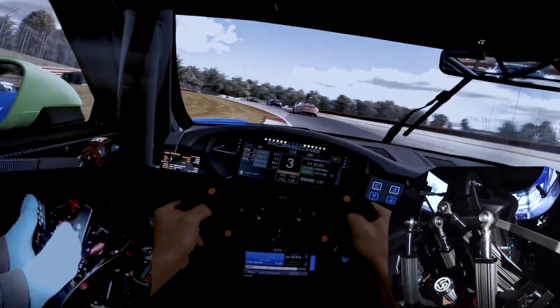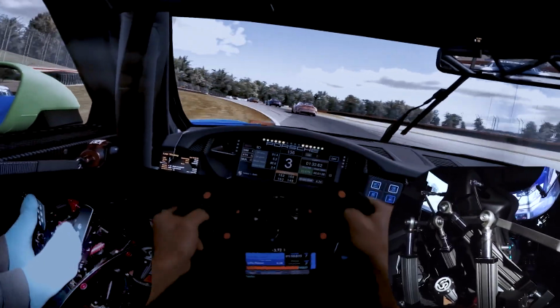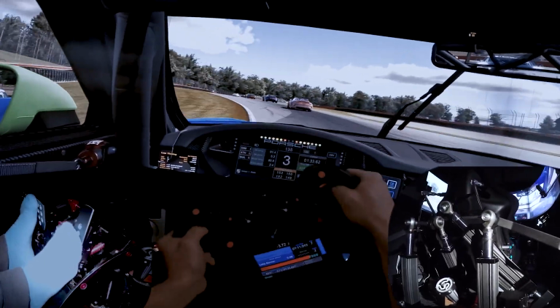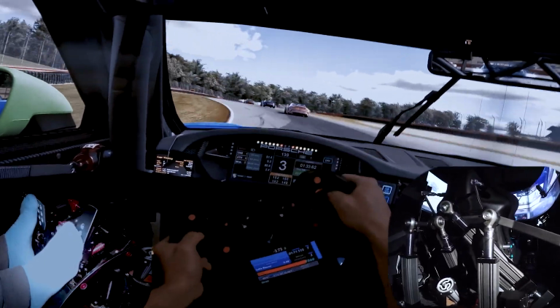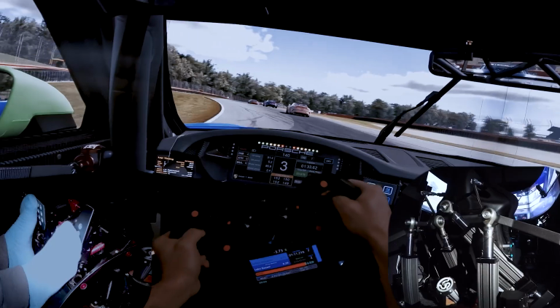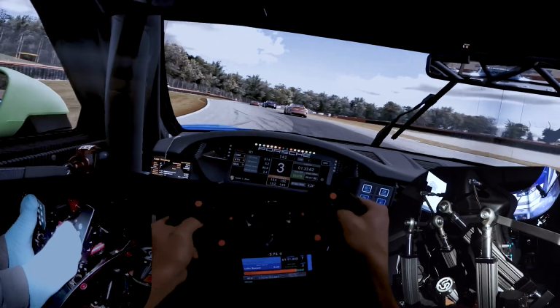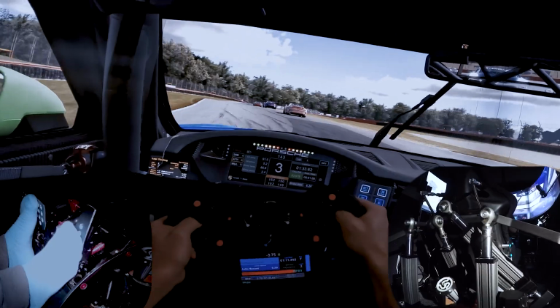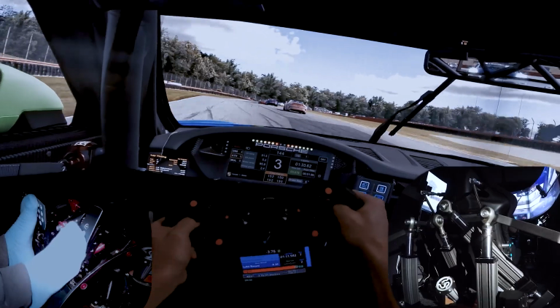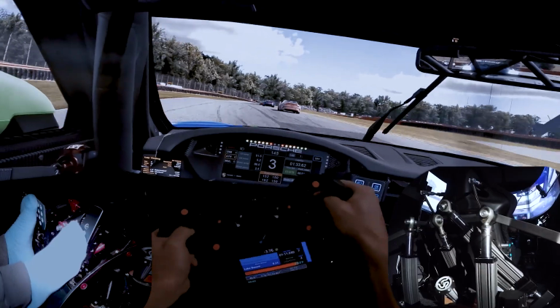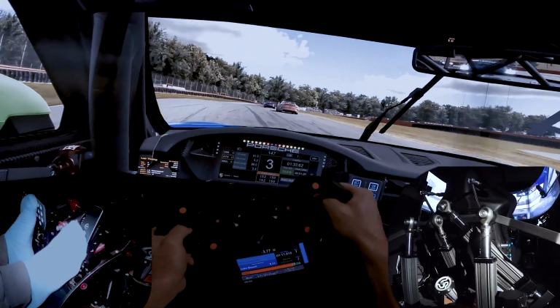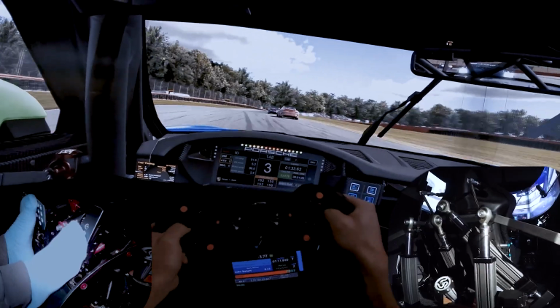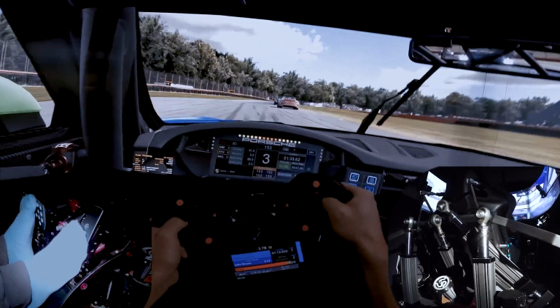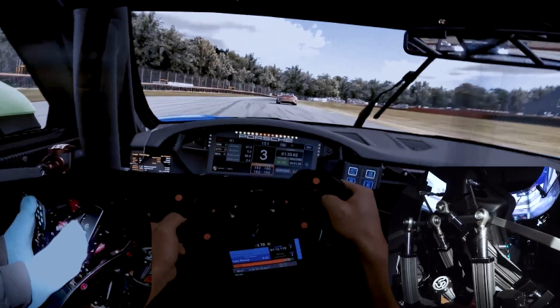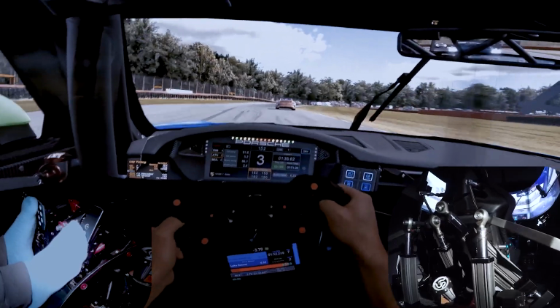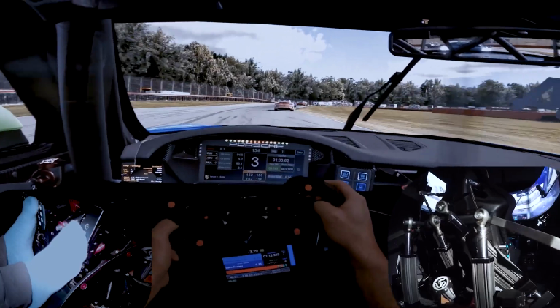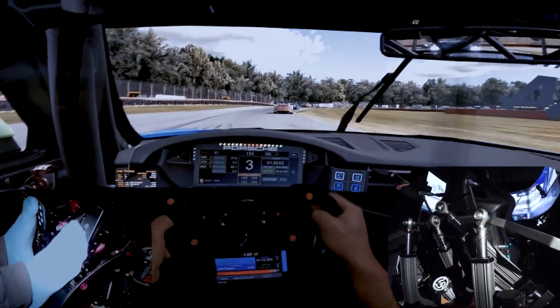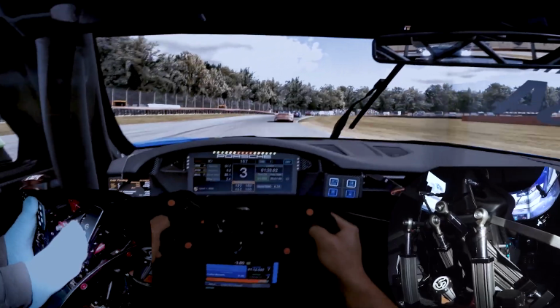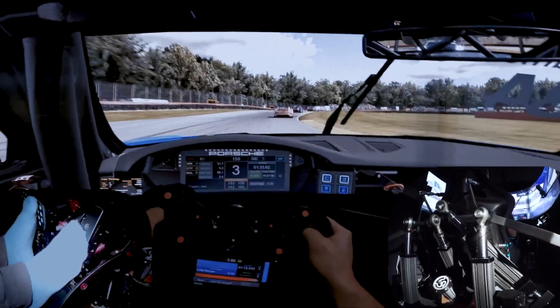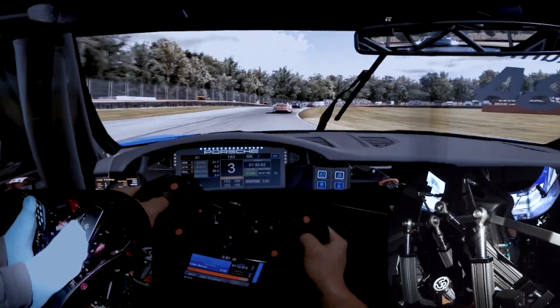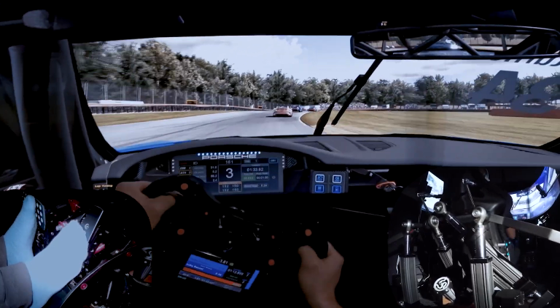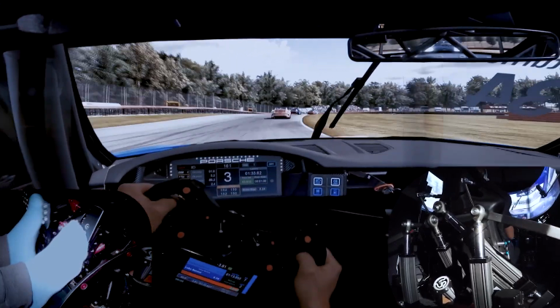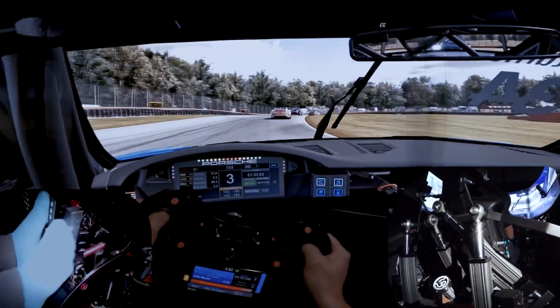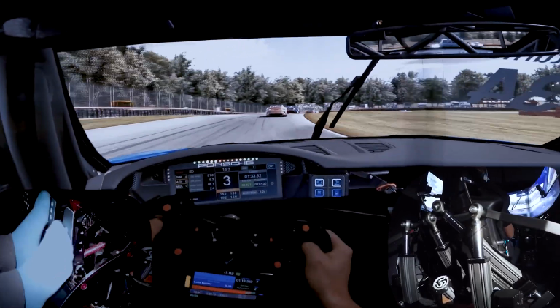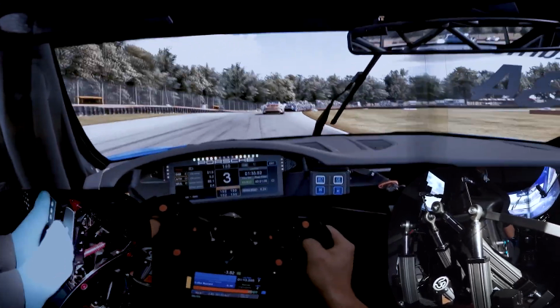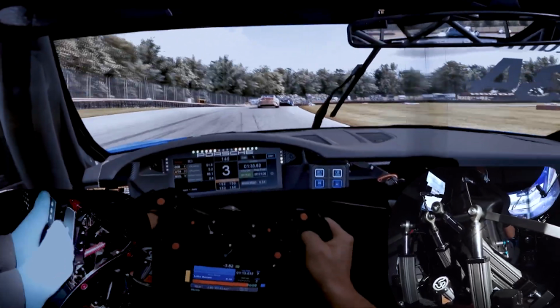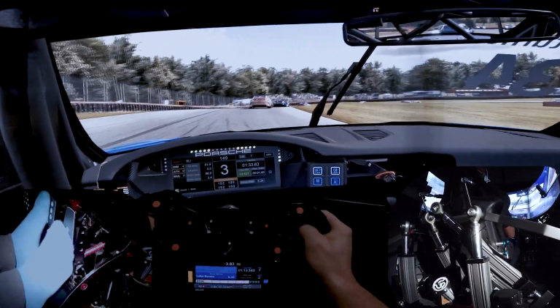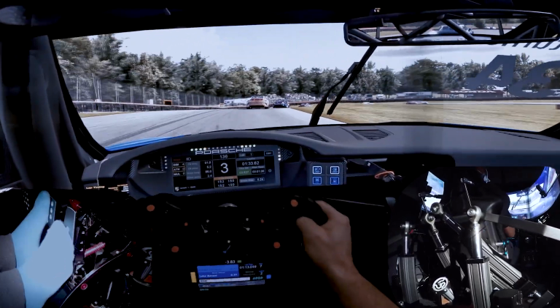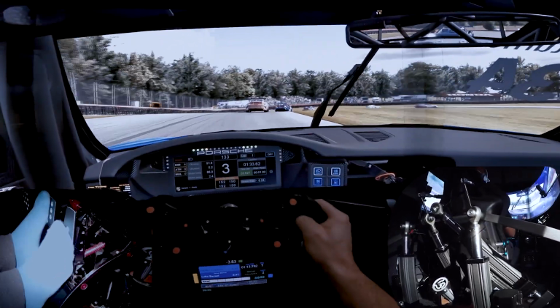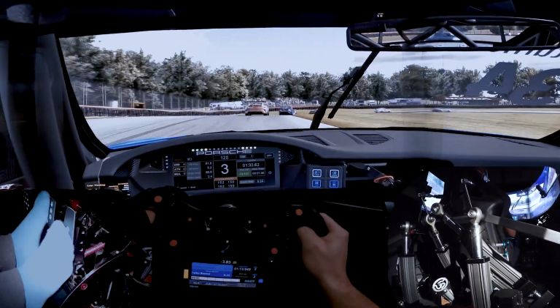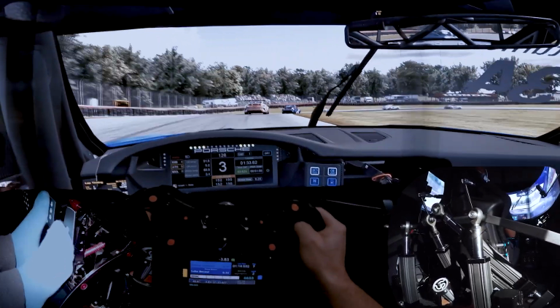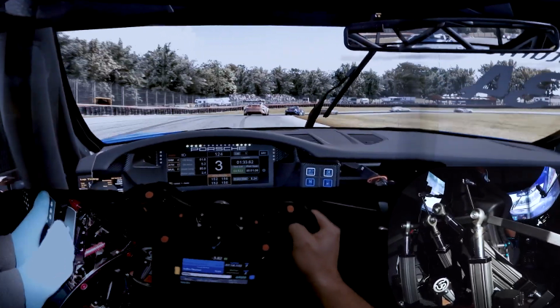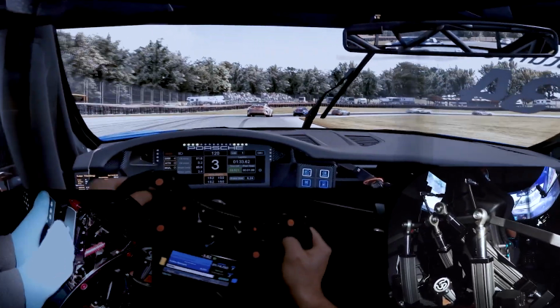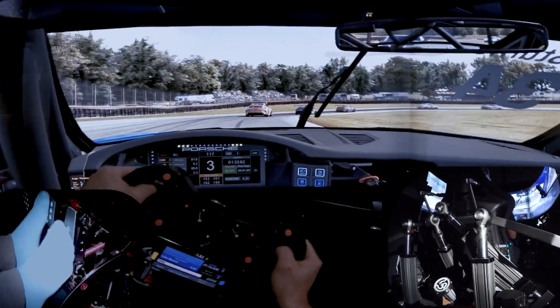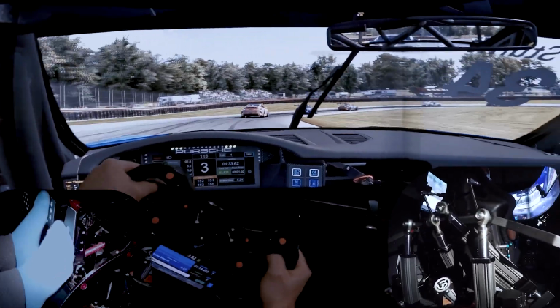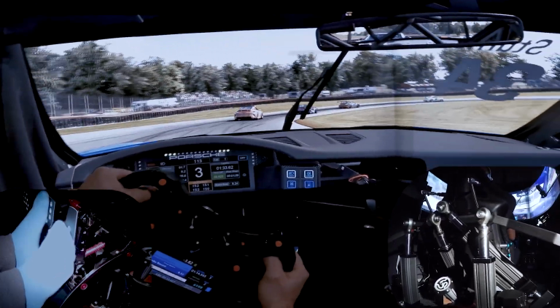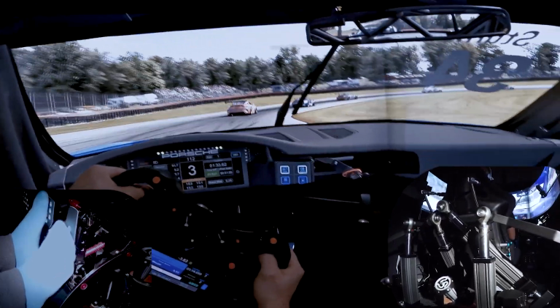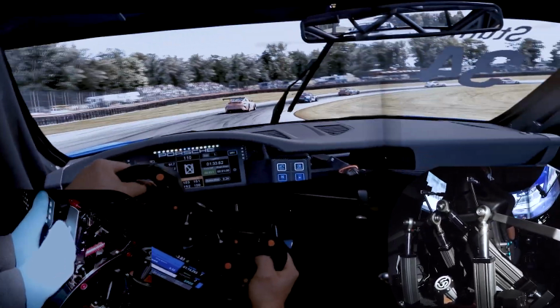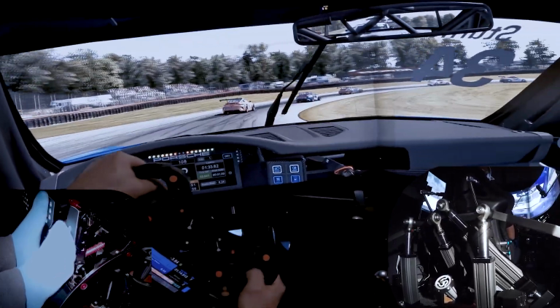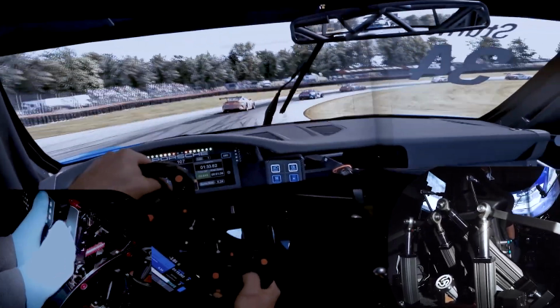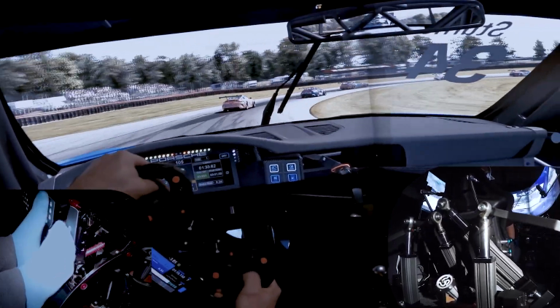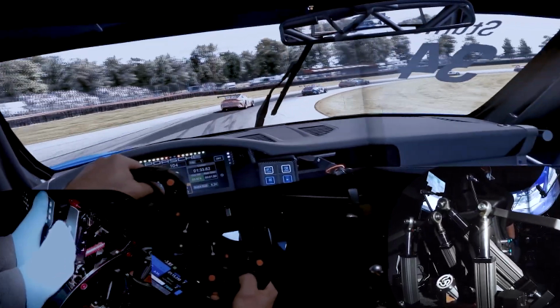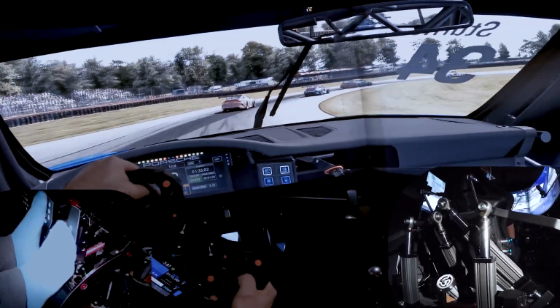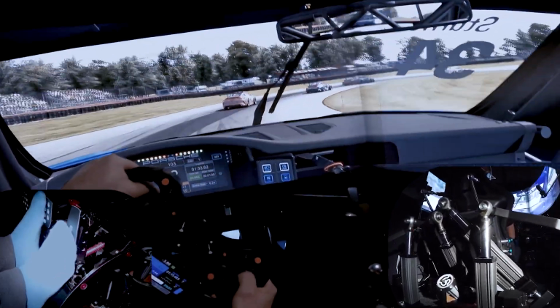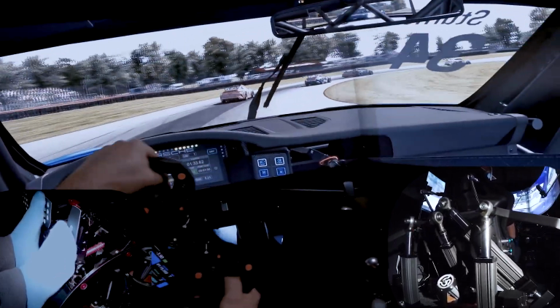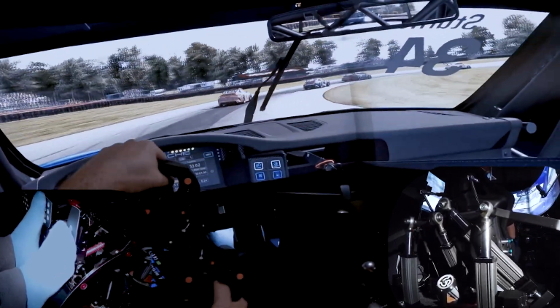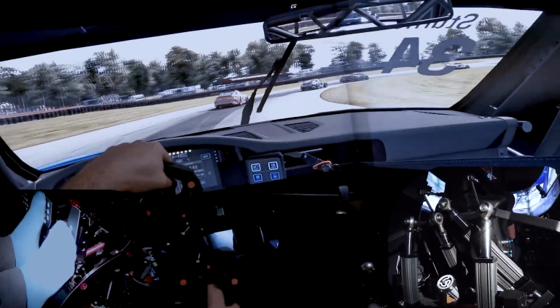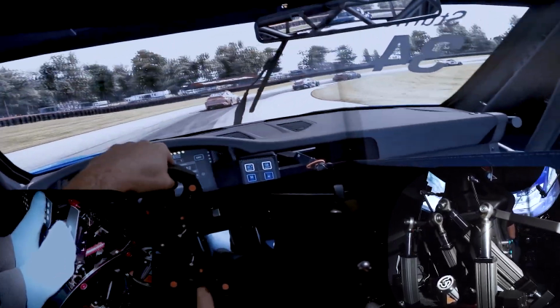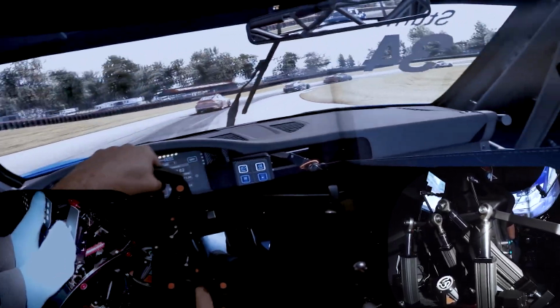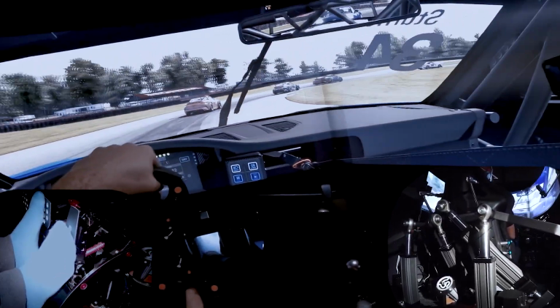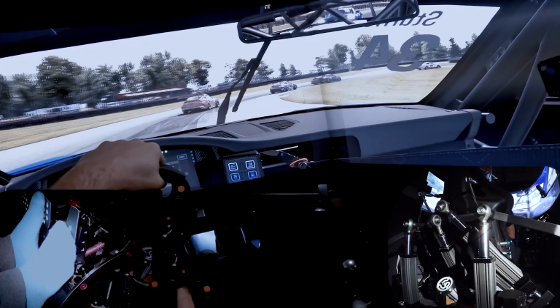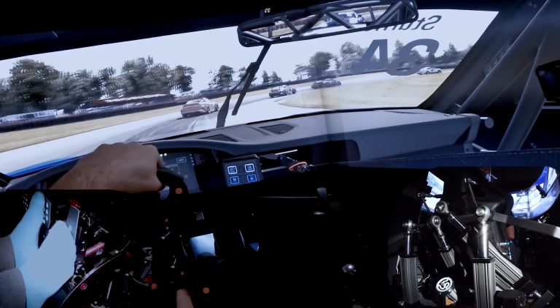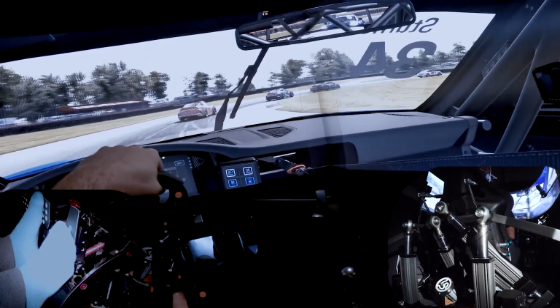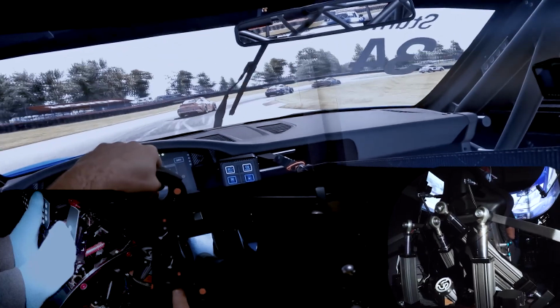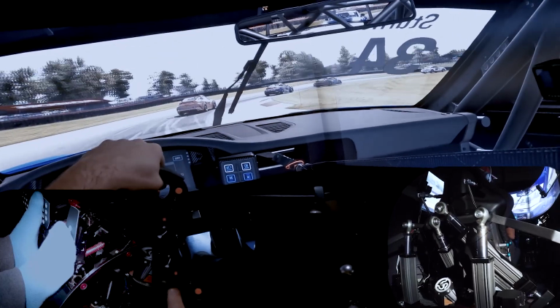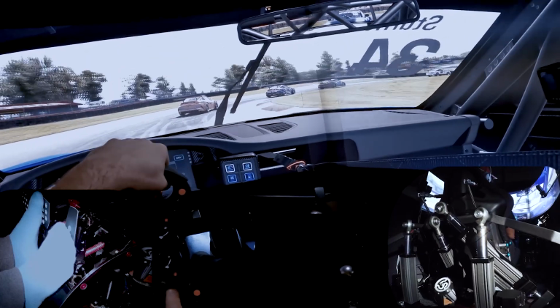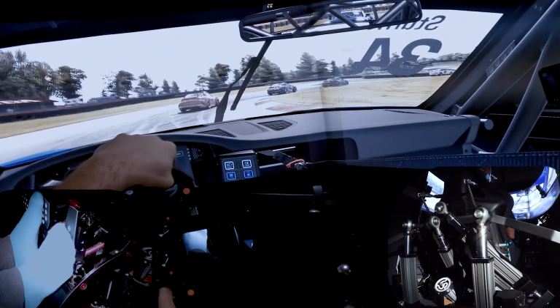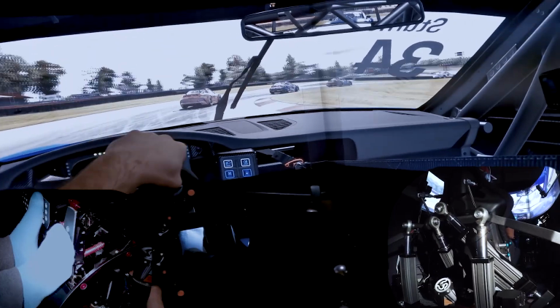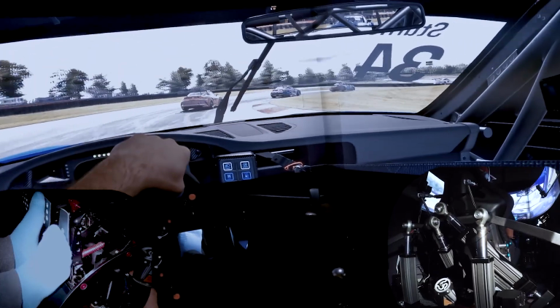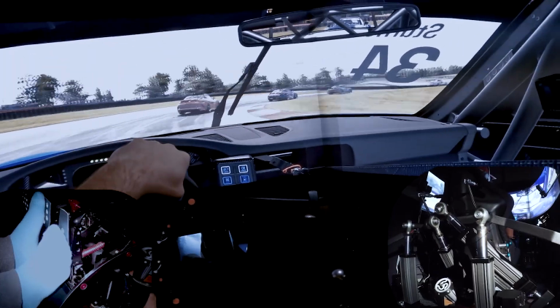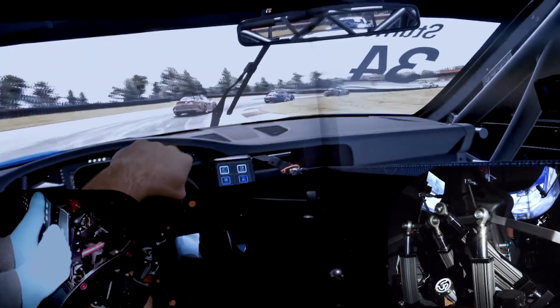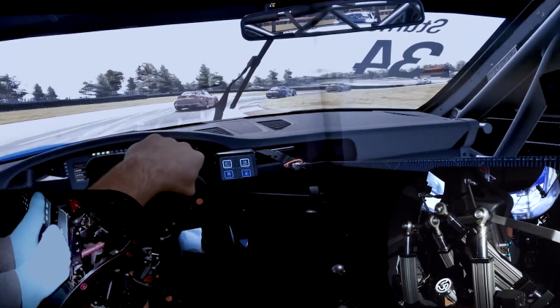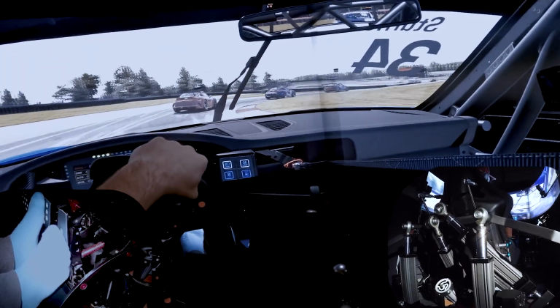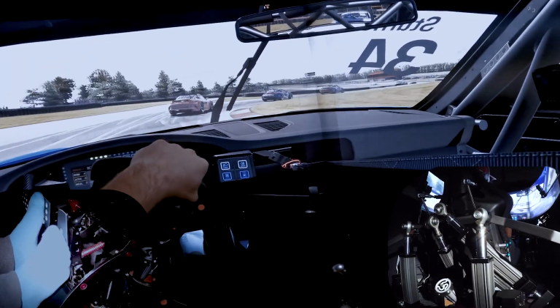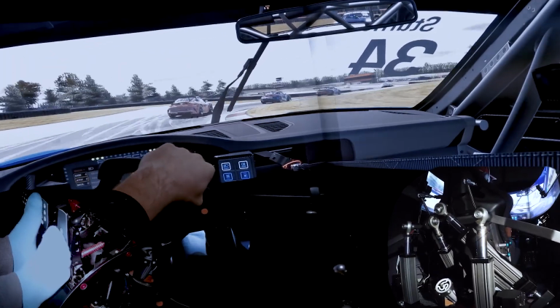Of course you can also feel this with the force feedback in your wheel, but when you are having motion the information comes more quickly to you. I love the elevation changes you feel in these corners. Notice how the motion translates small bumps in the track also, and right at this corner almost every time you lose a bit of traction on the rear.